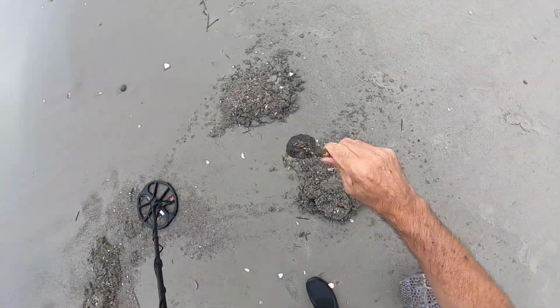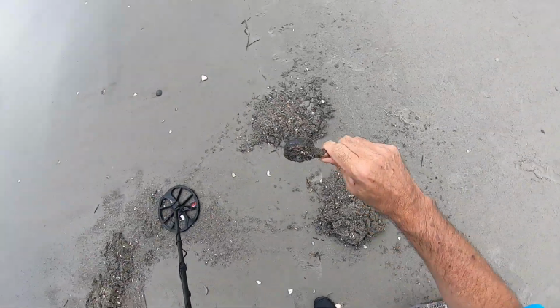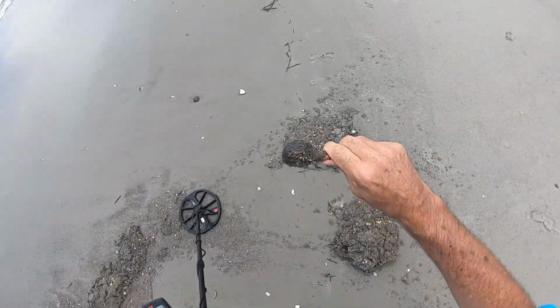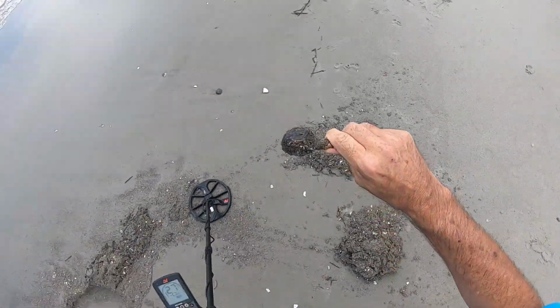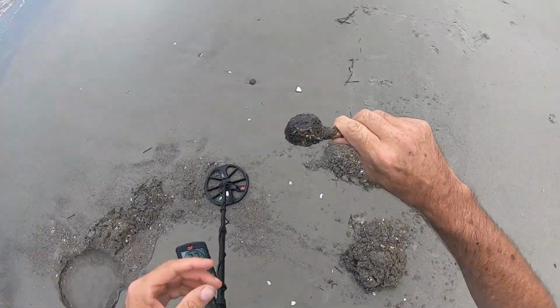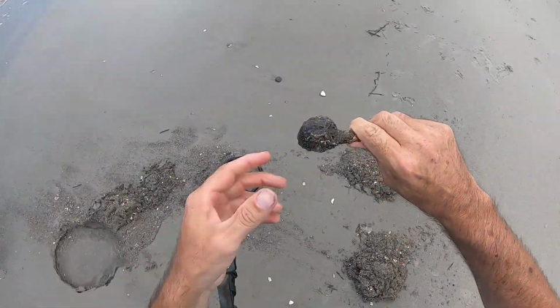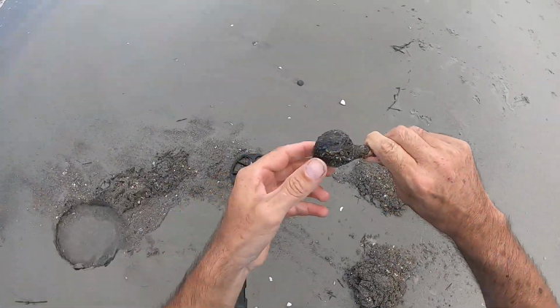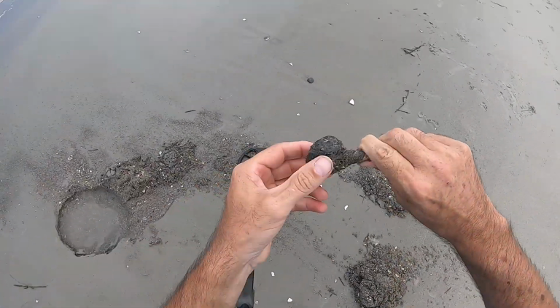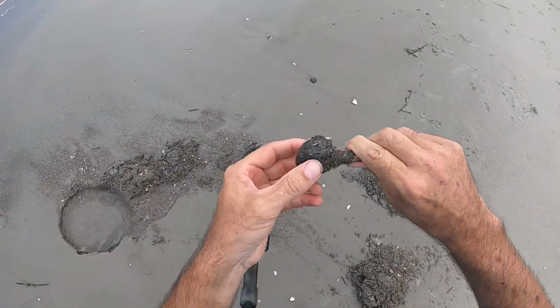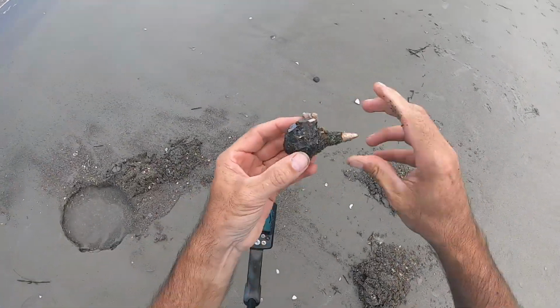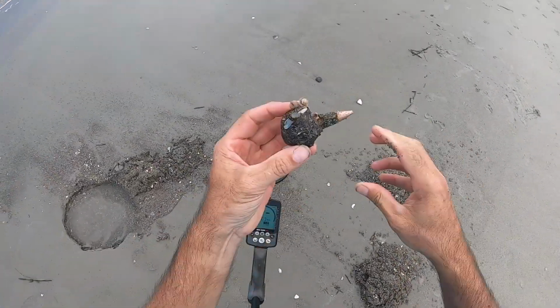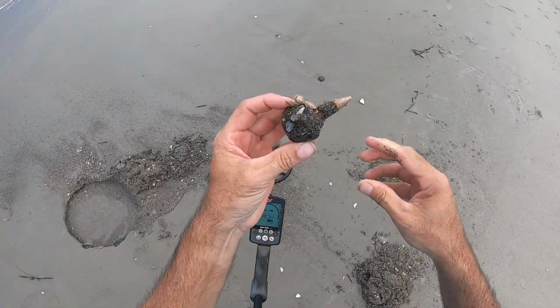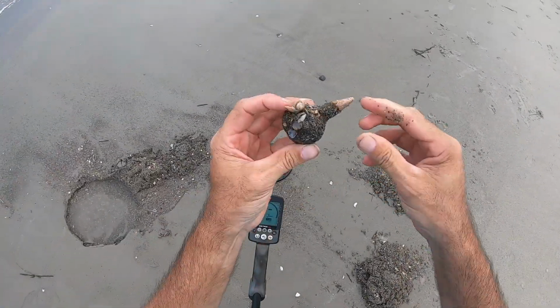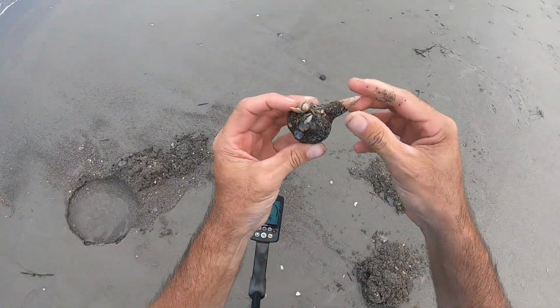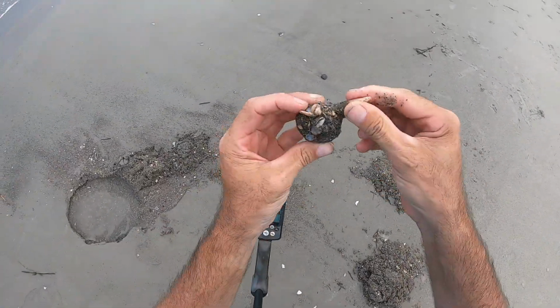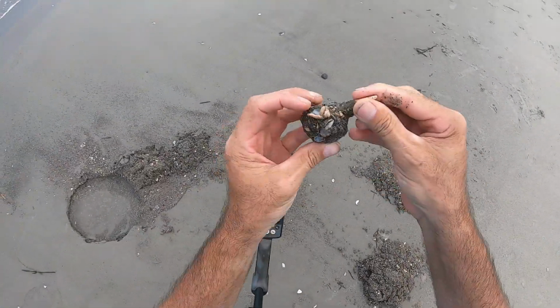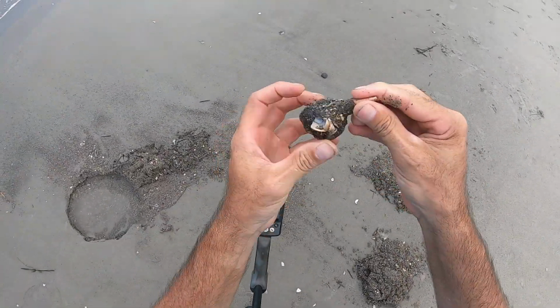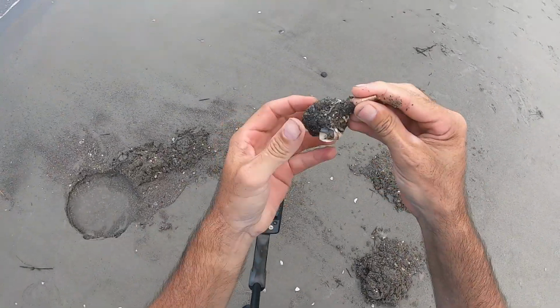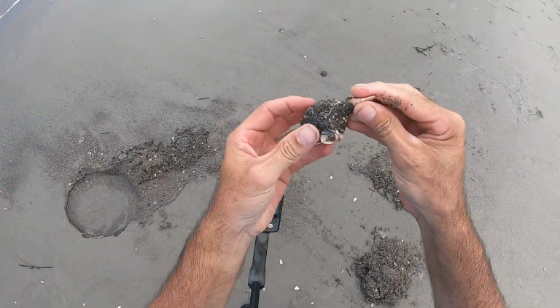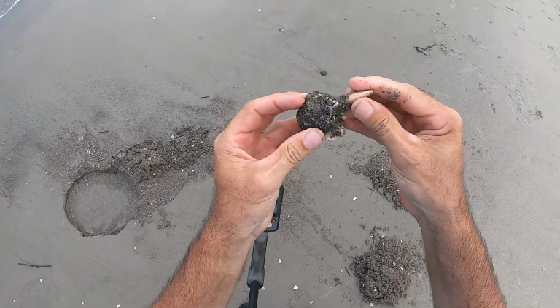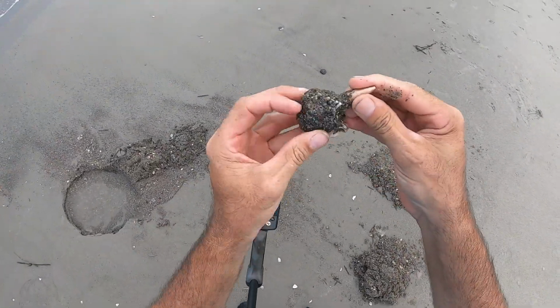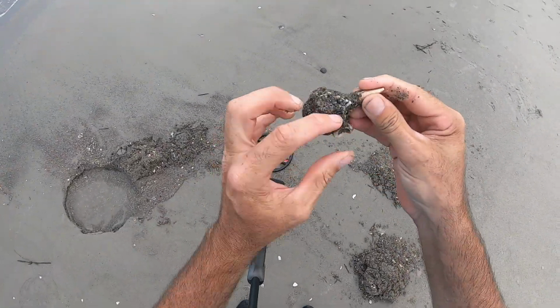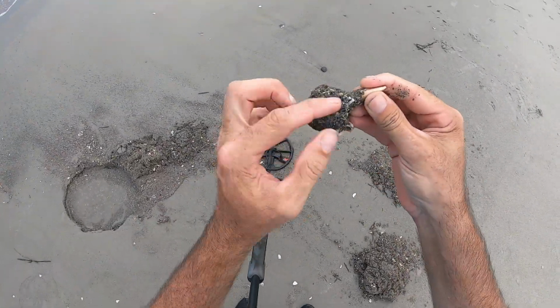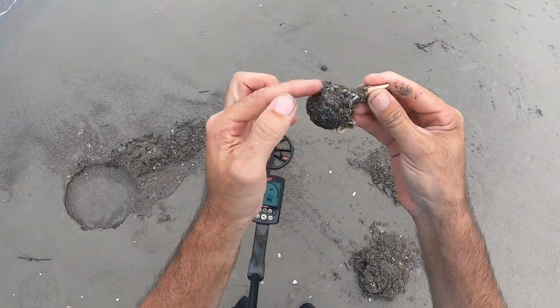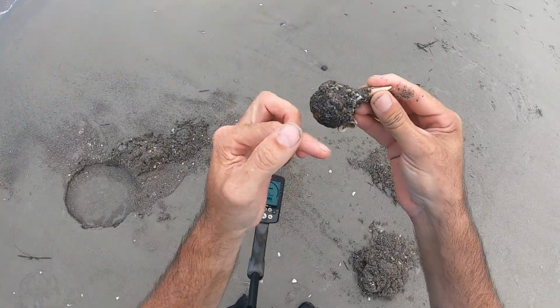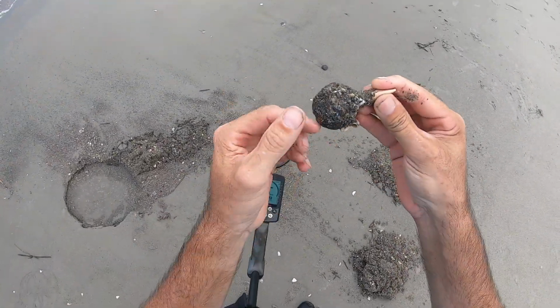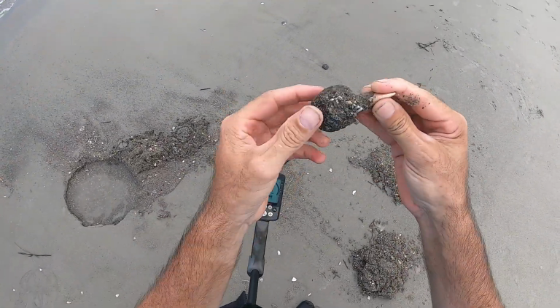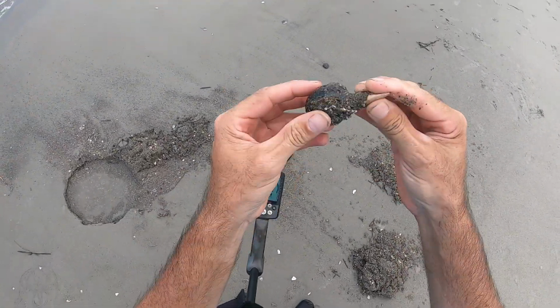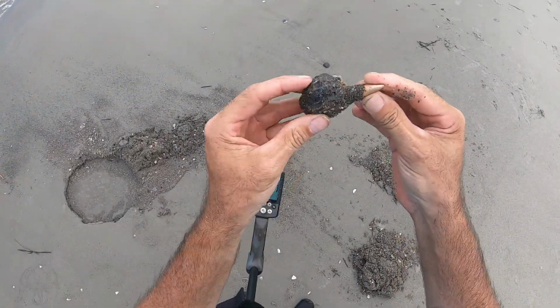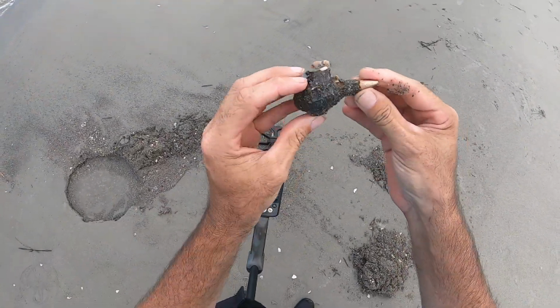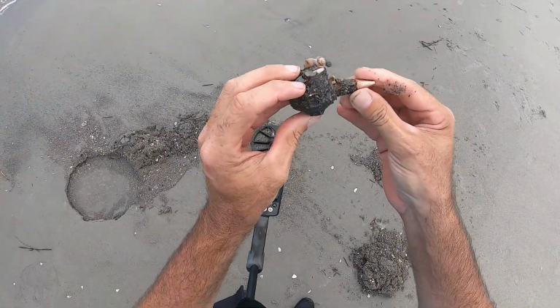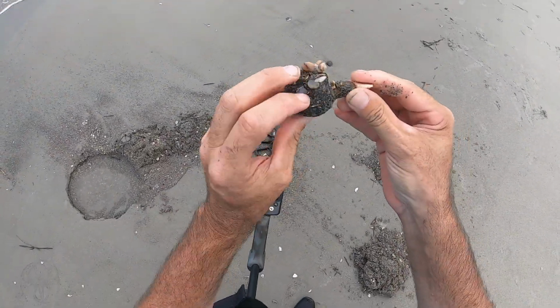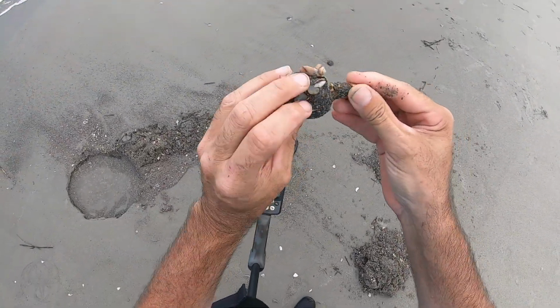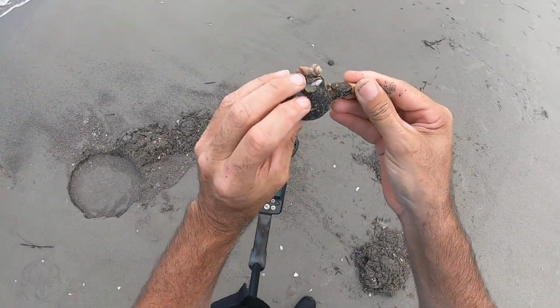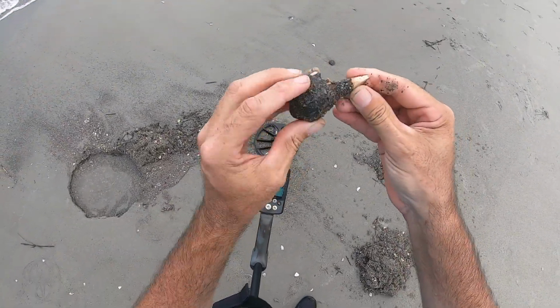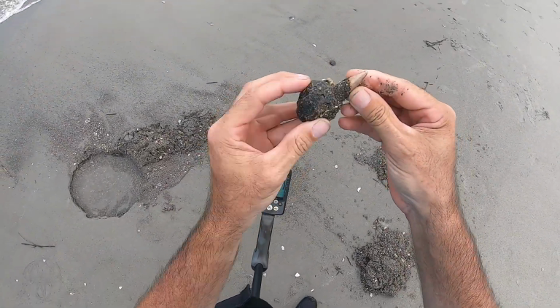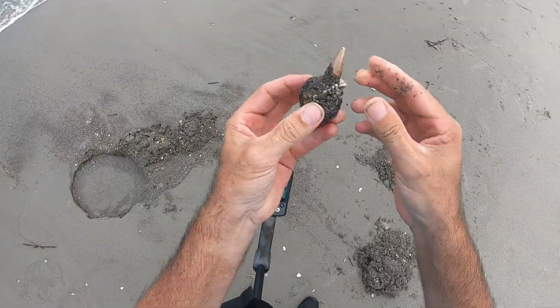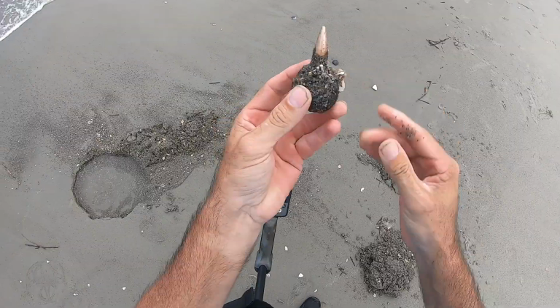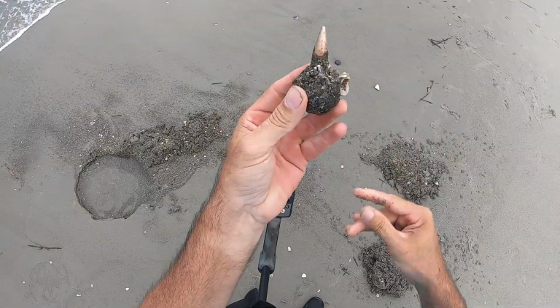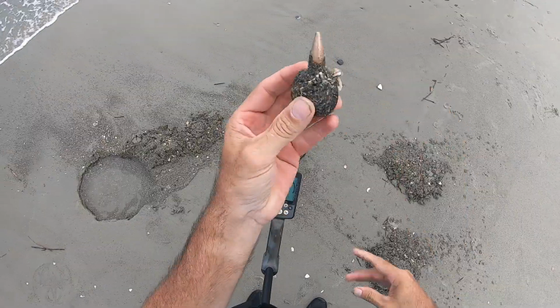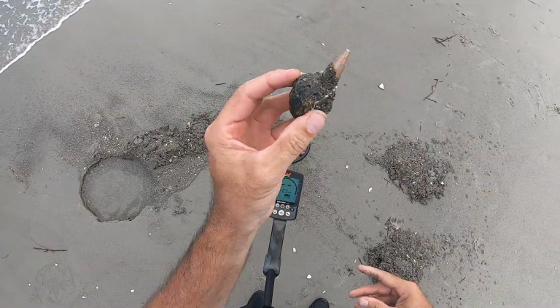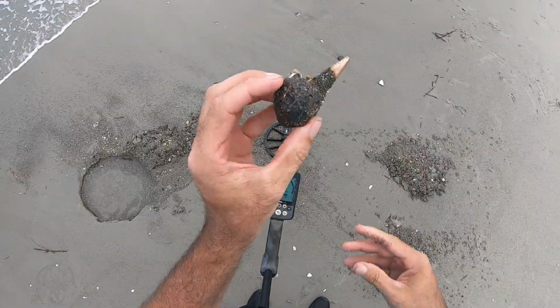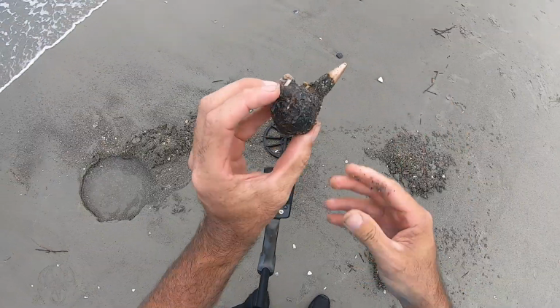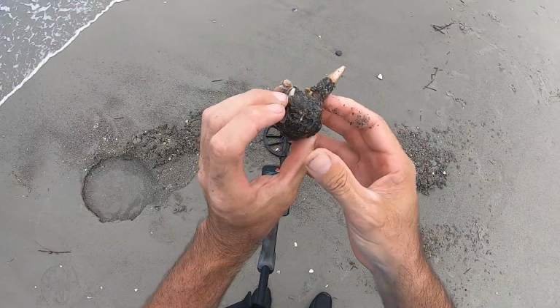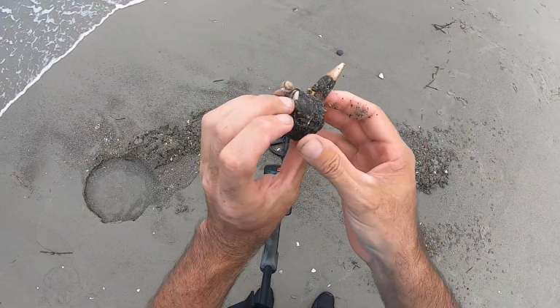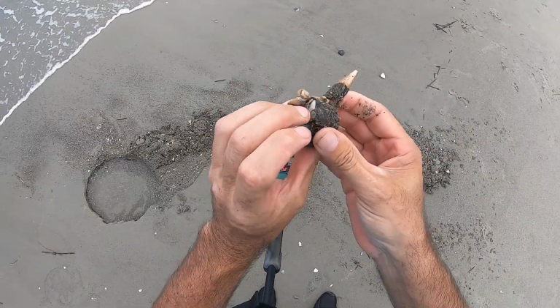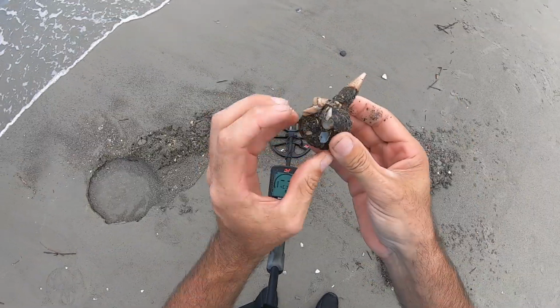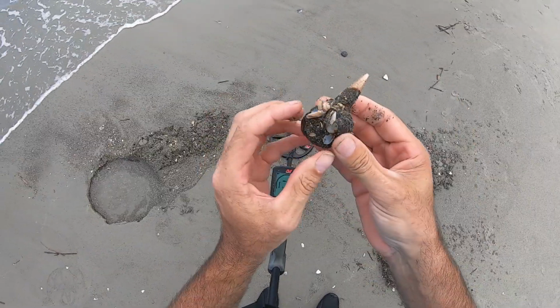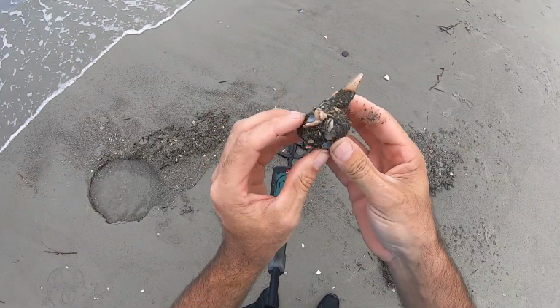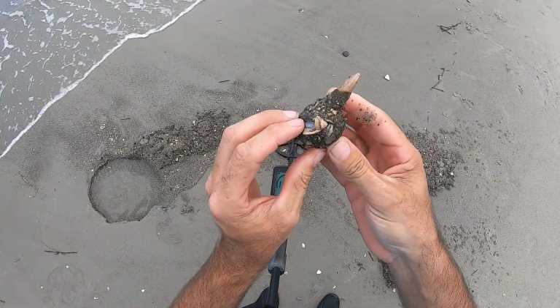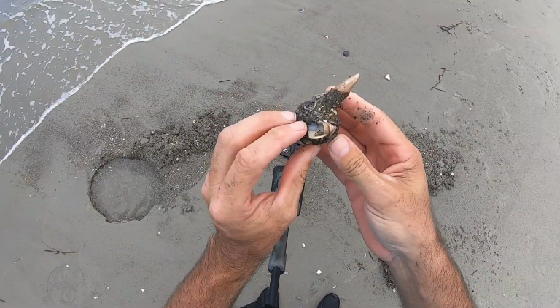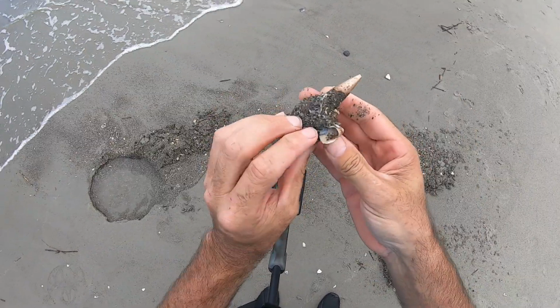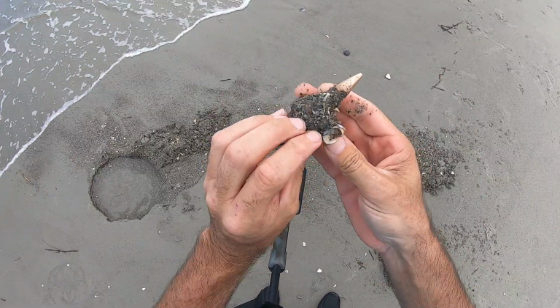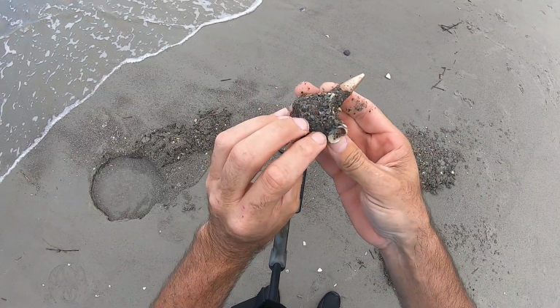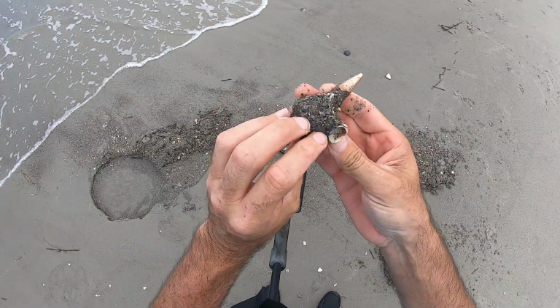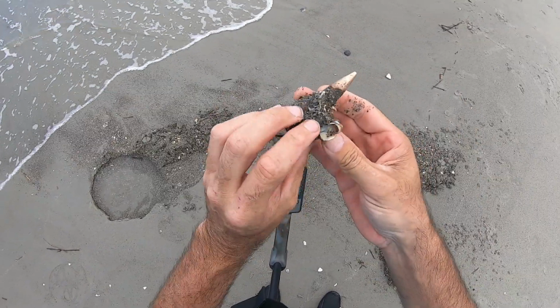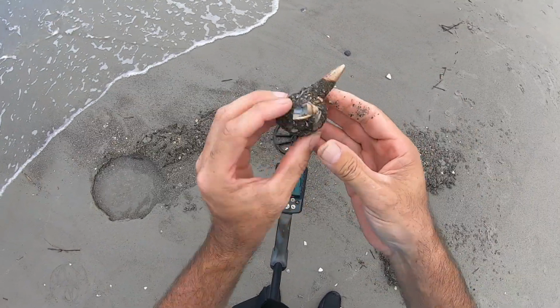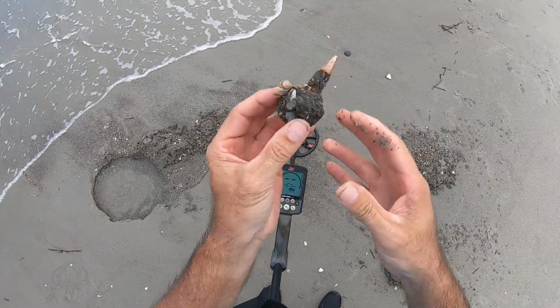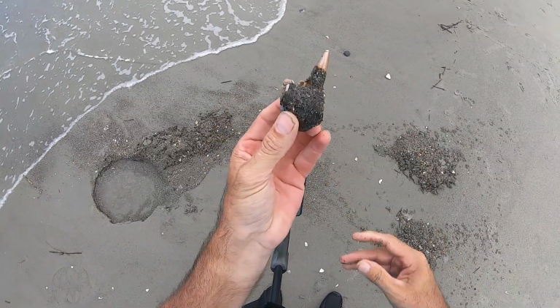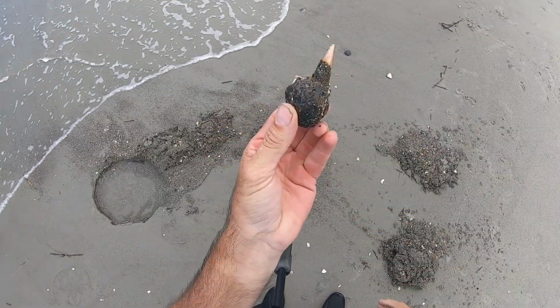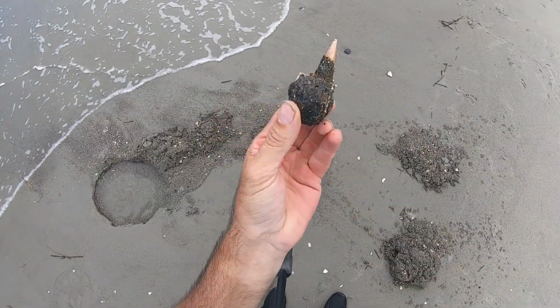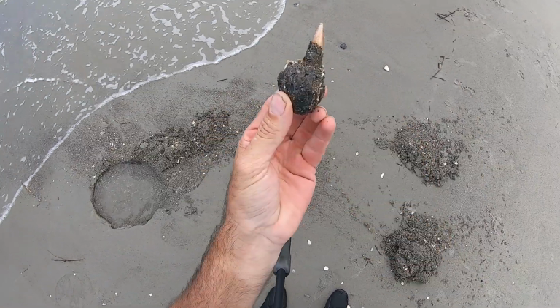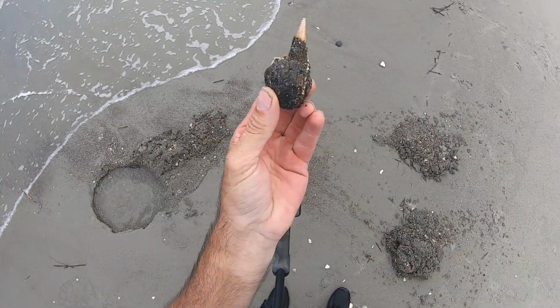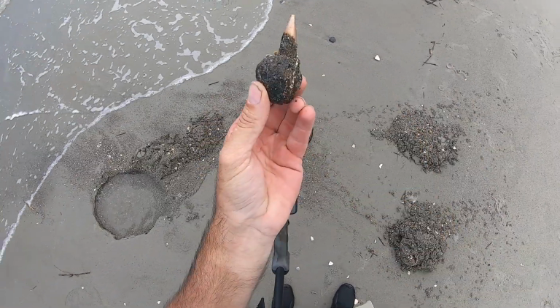It's a .50 caliber bullet, corroded up — World War II era. Pretty cool.